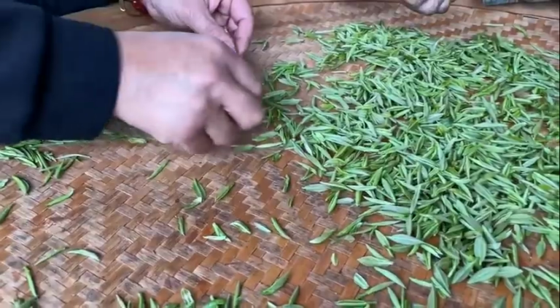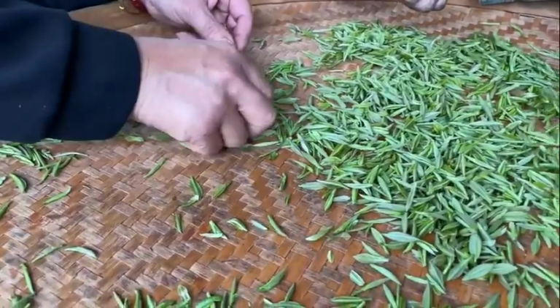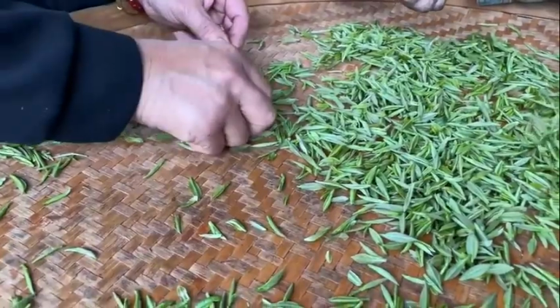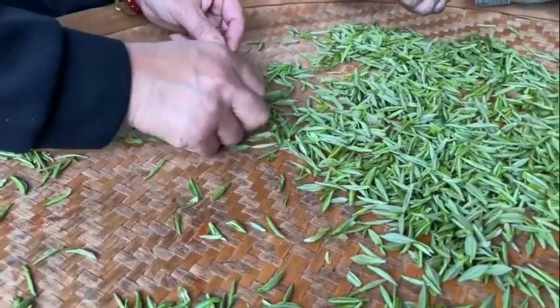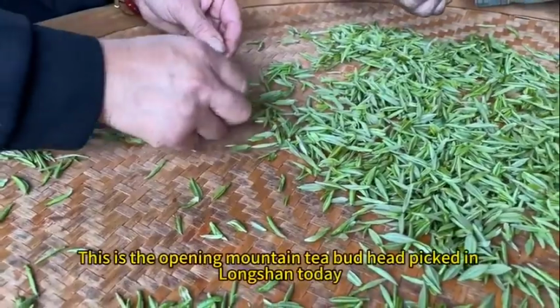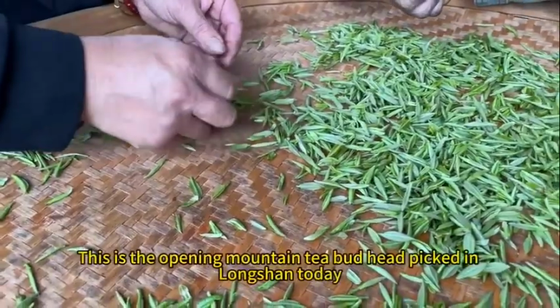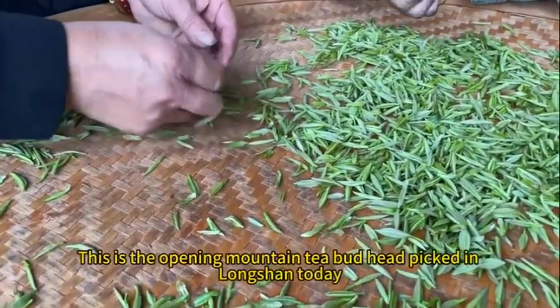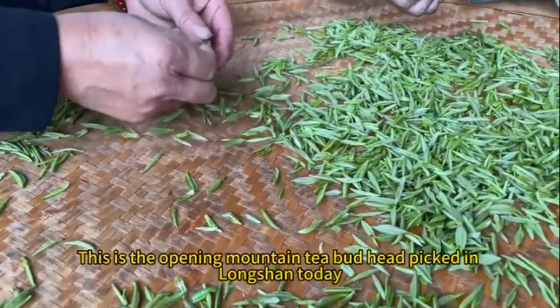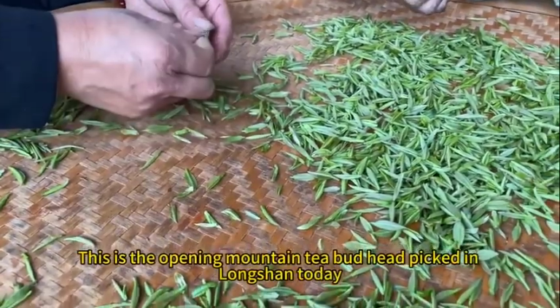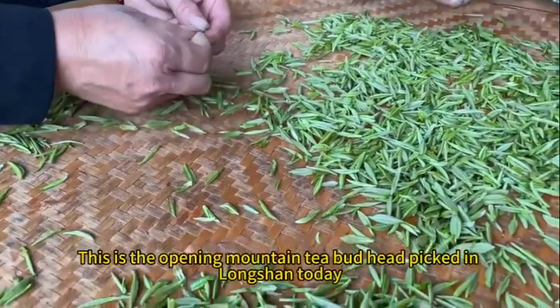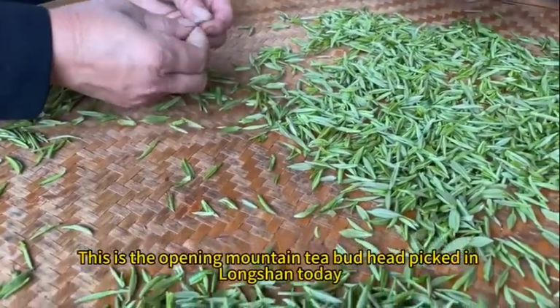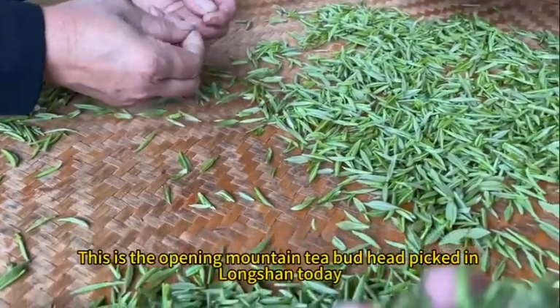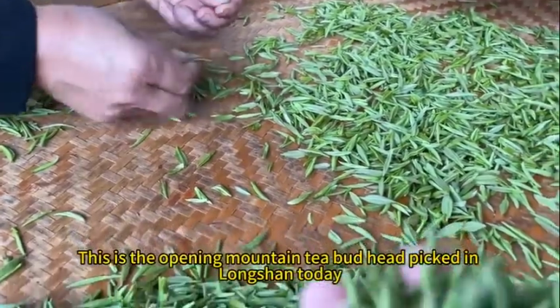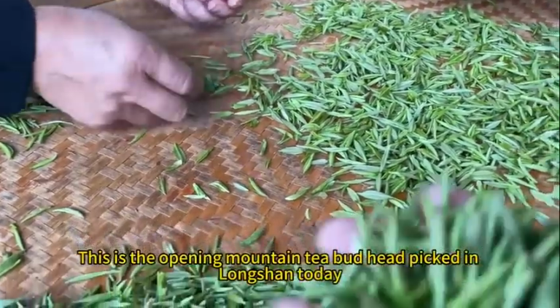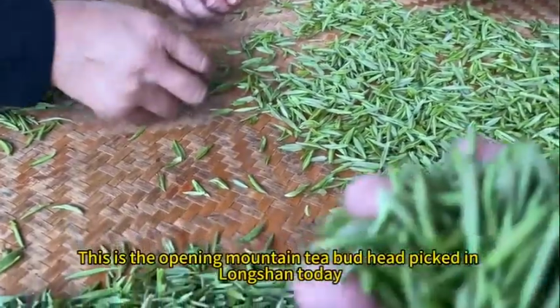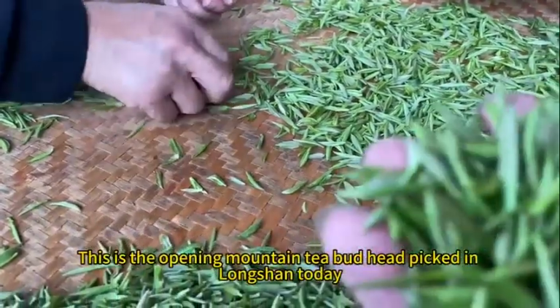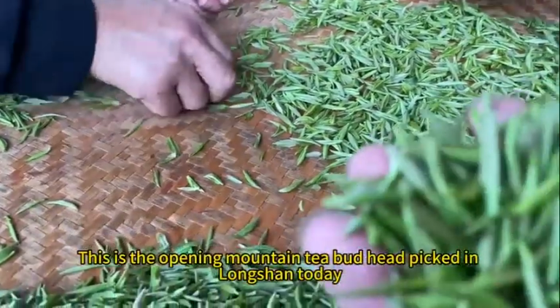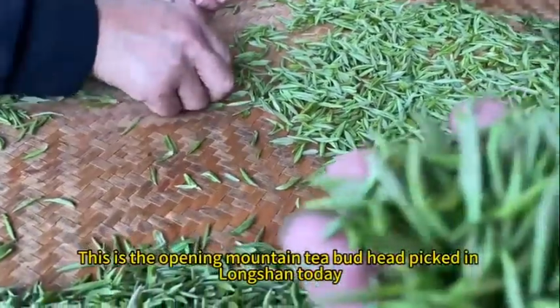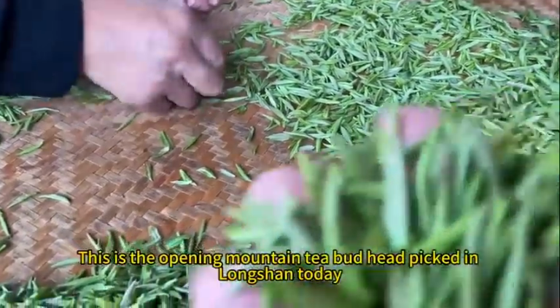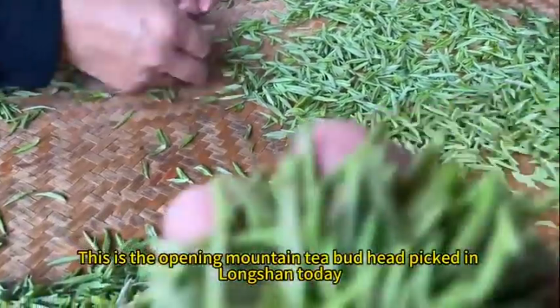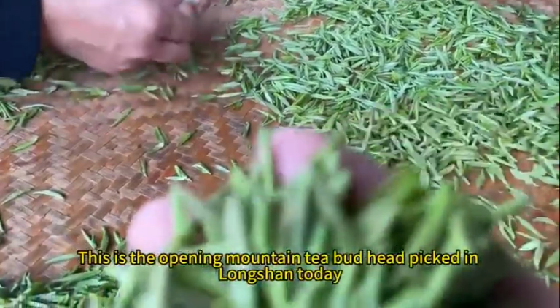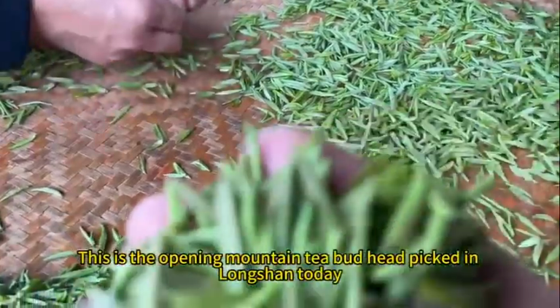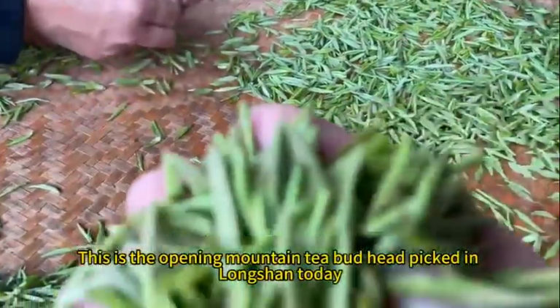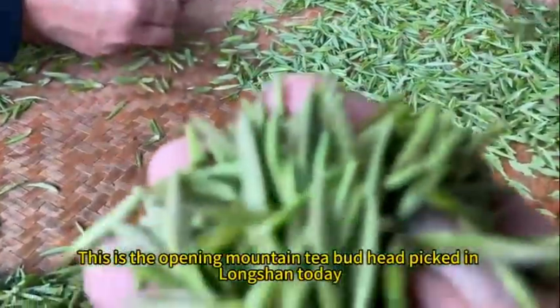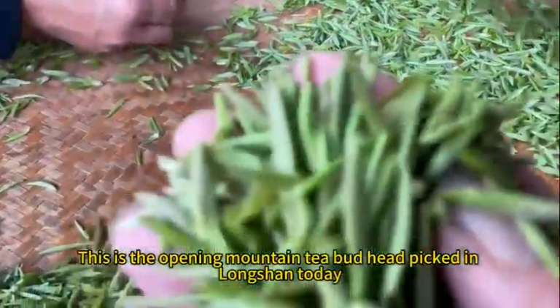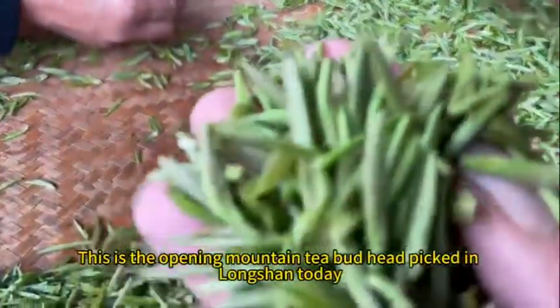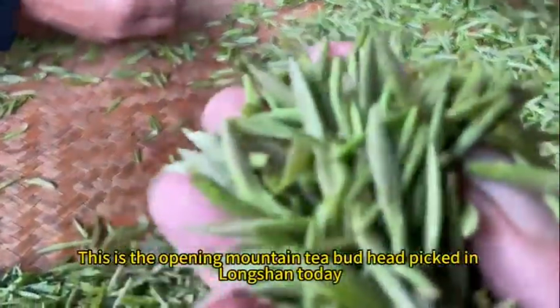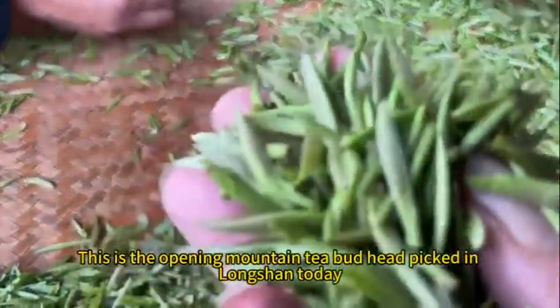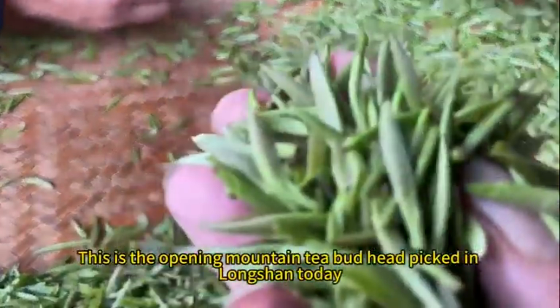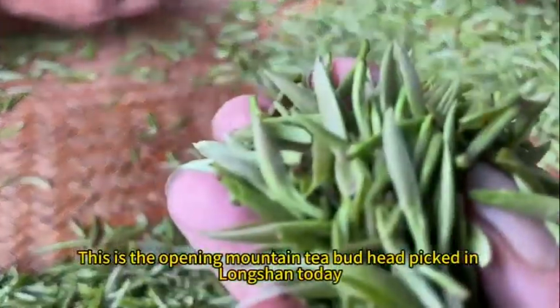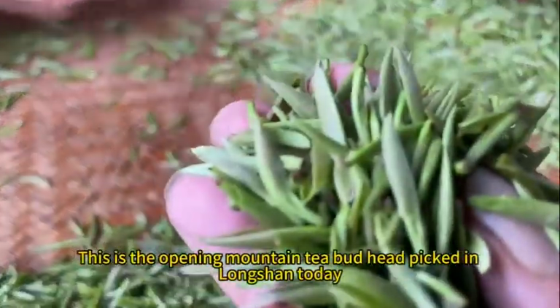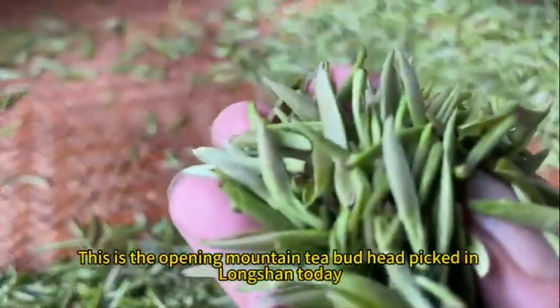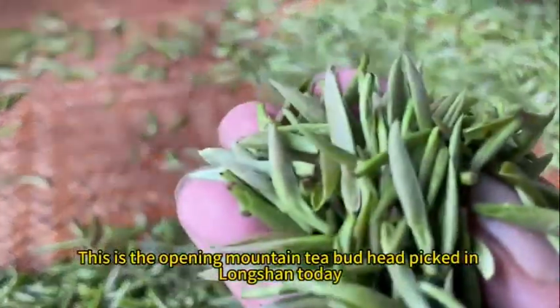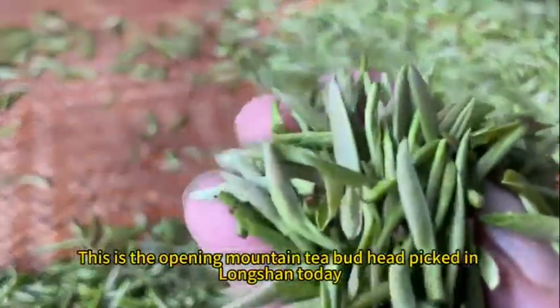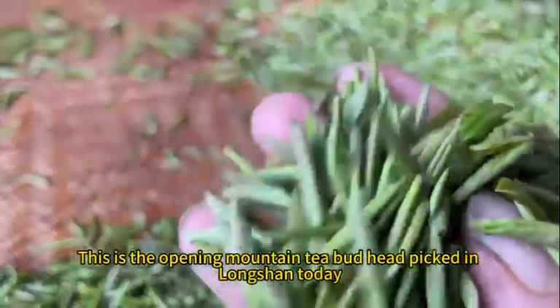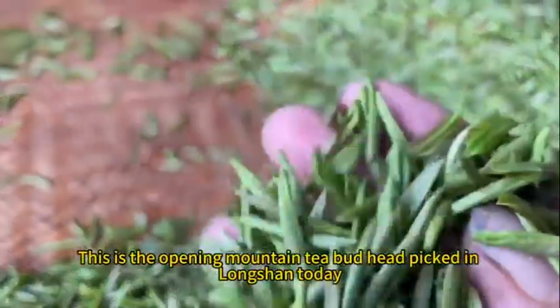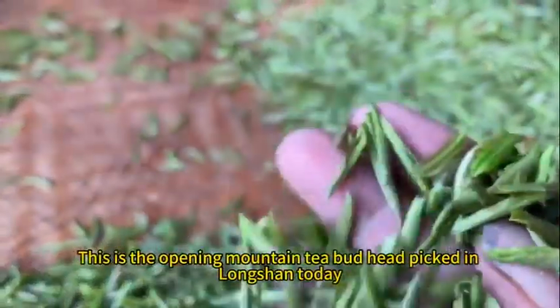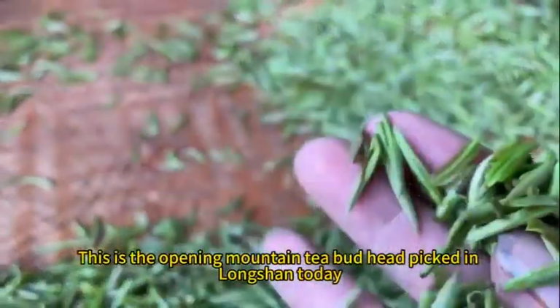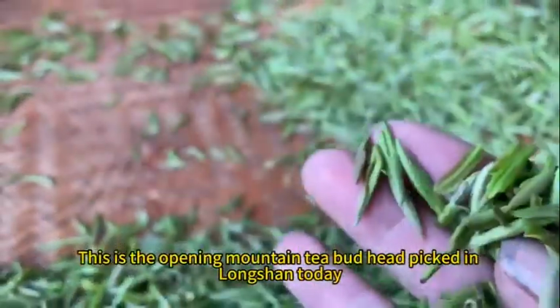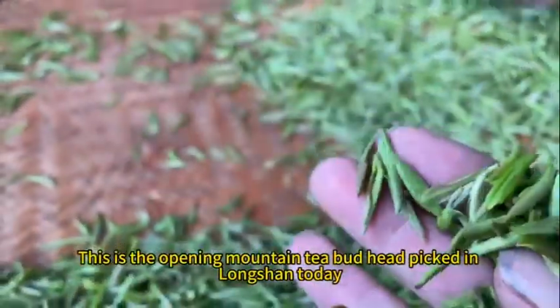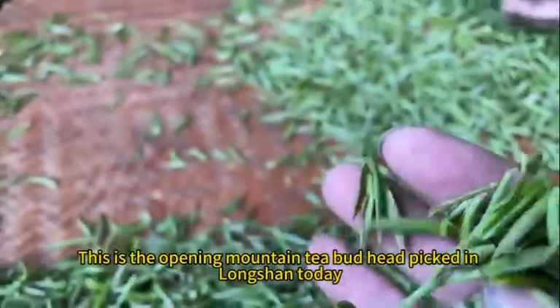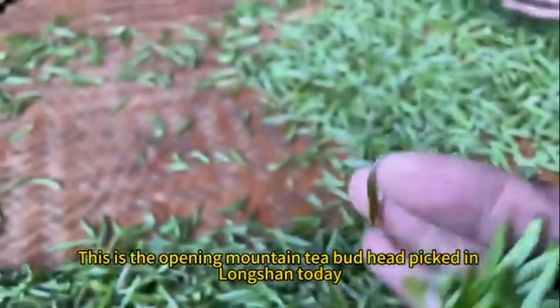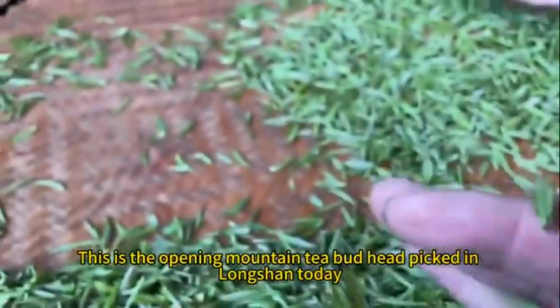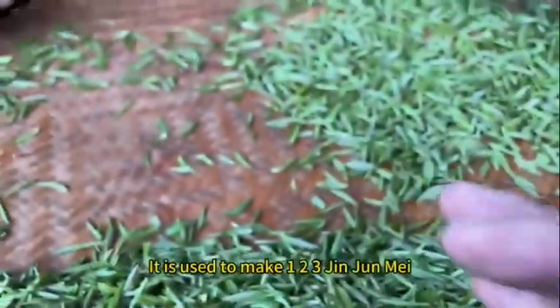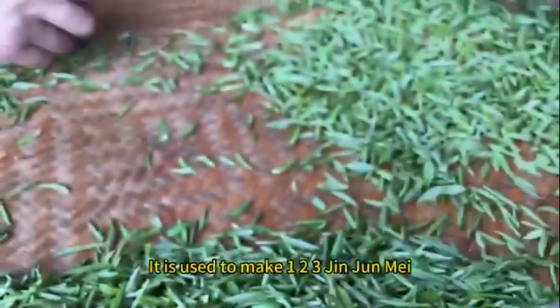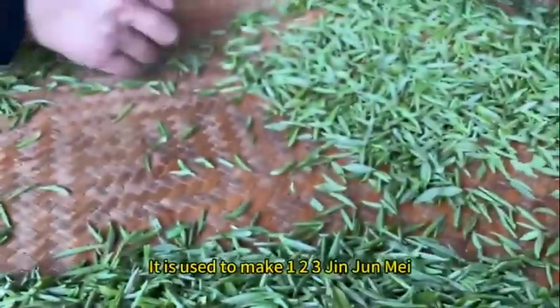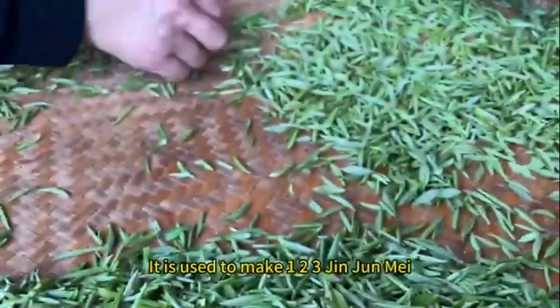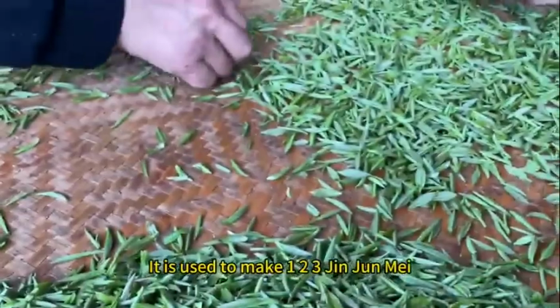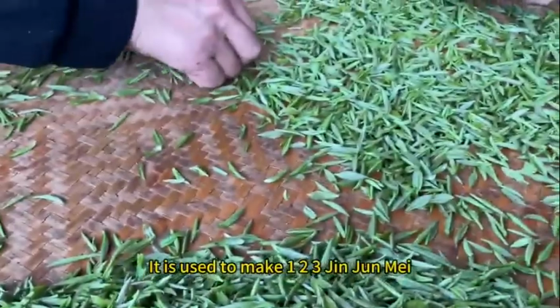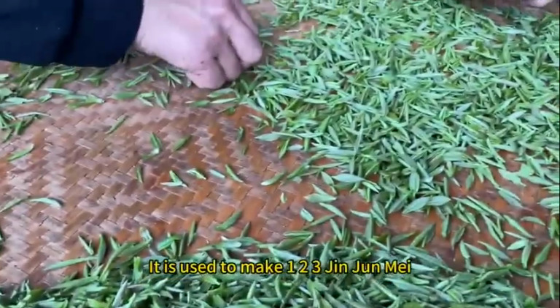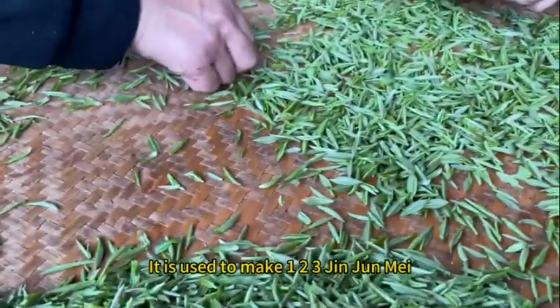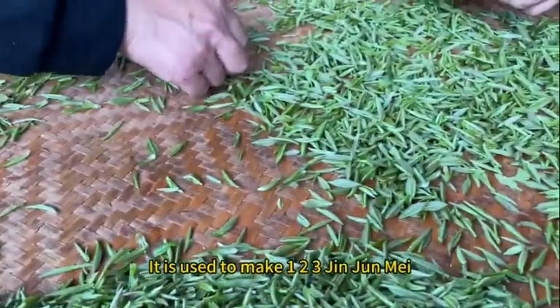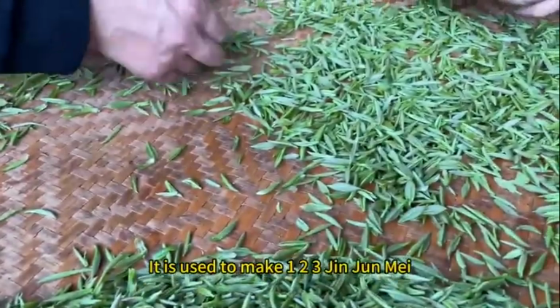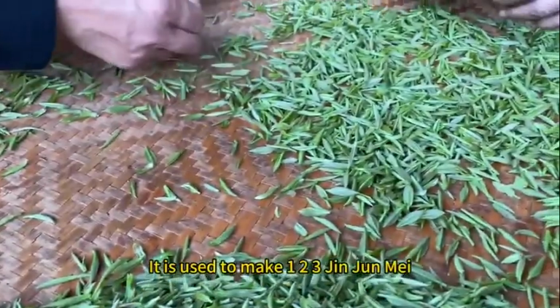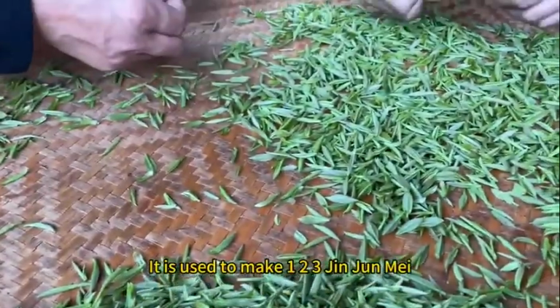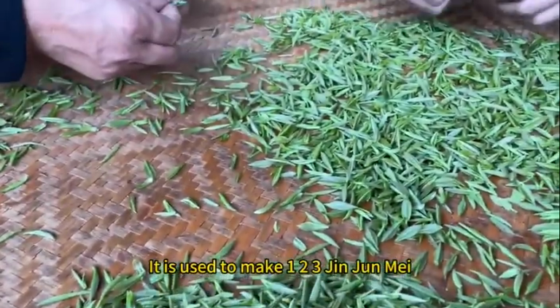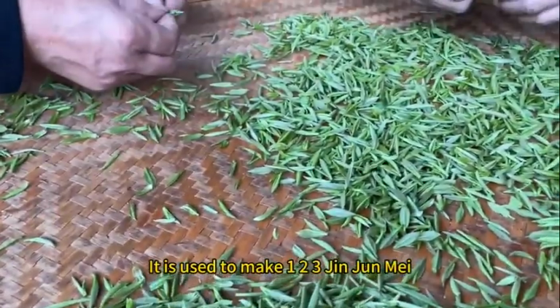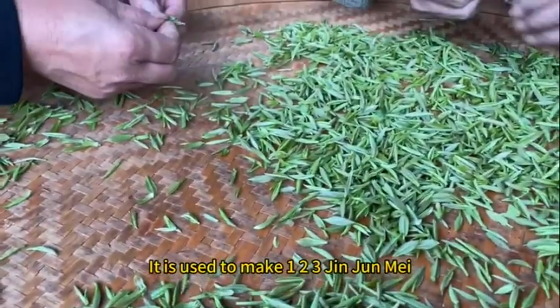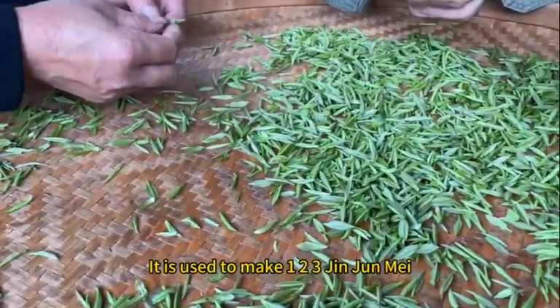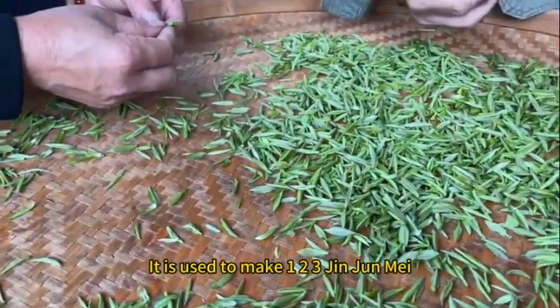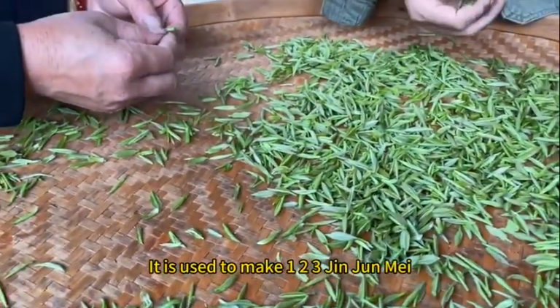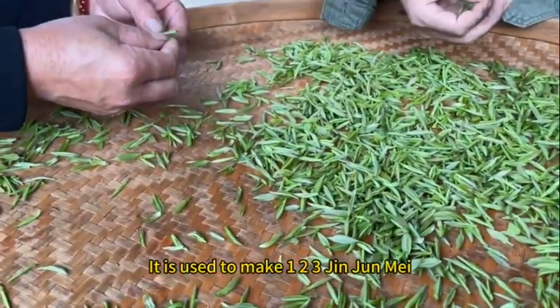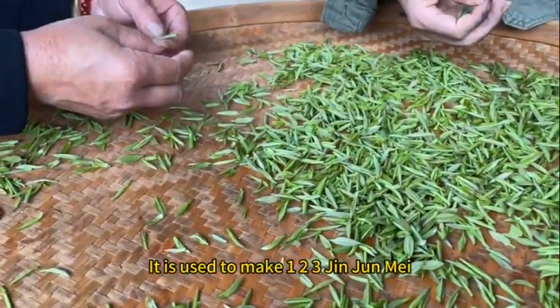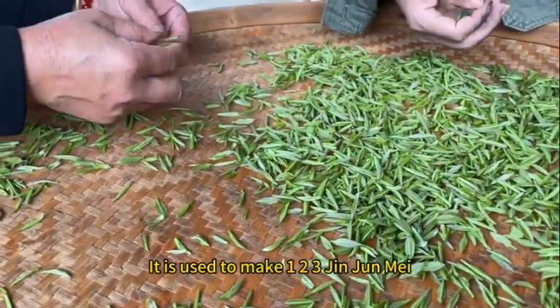This is the opening mountain tea bud head picked in Longshan today. It is used to make Jin Jun Mei.